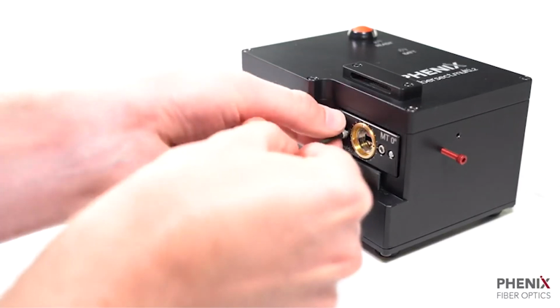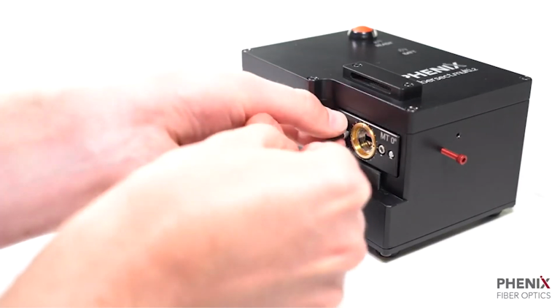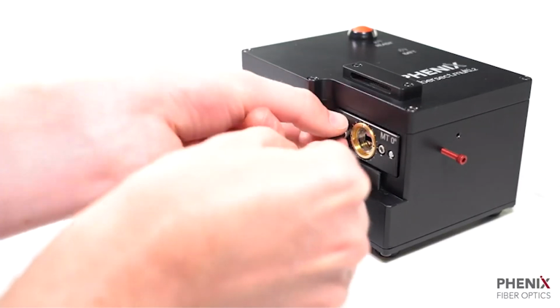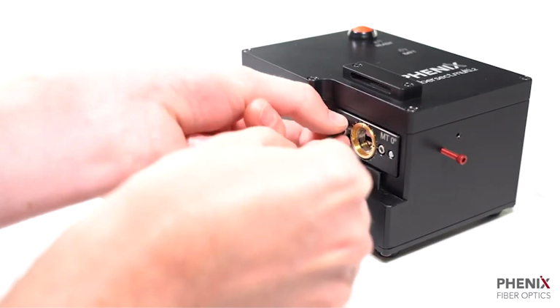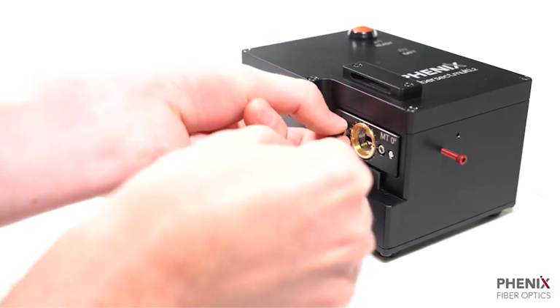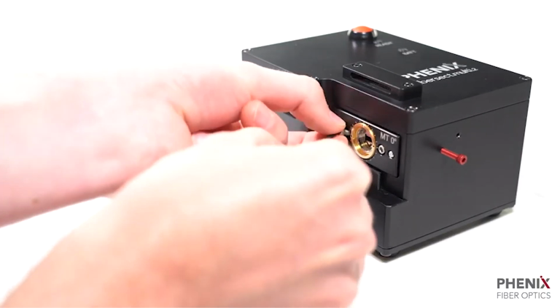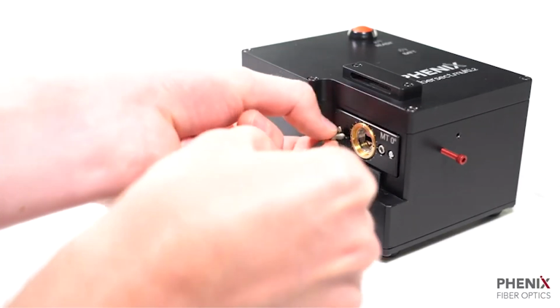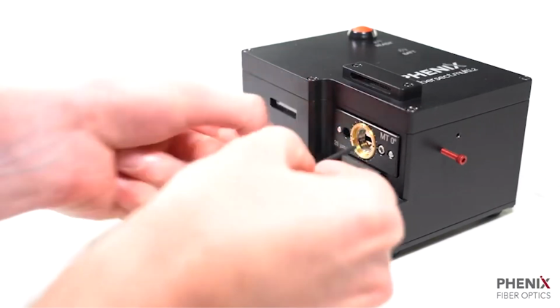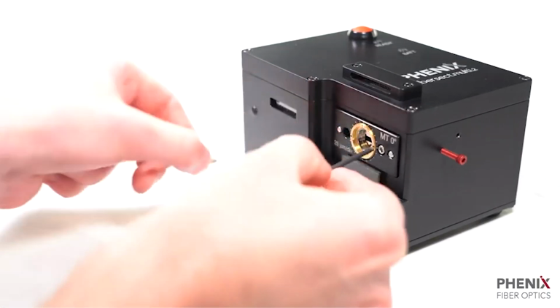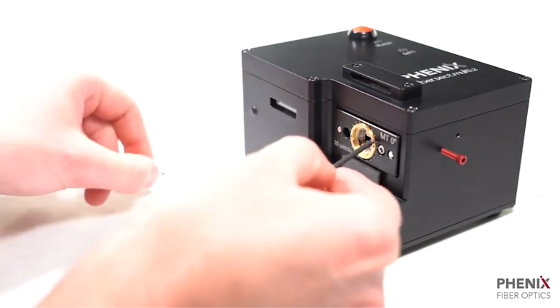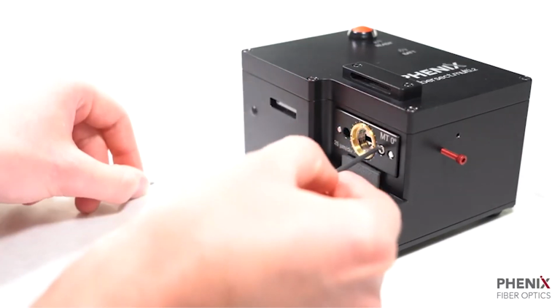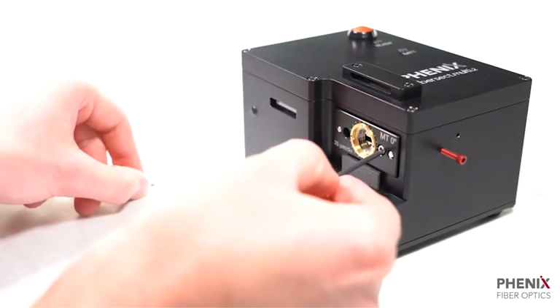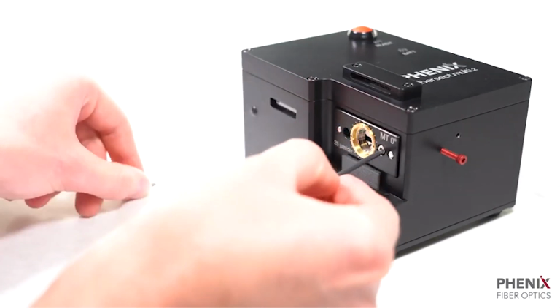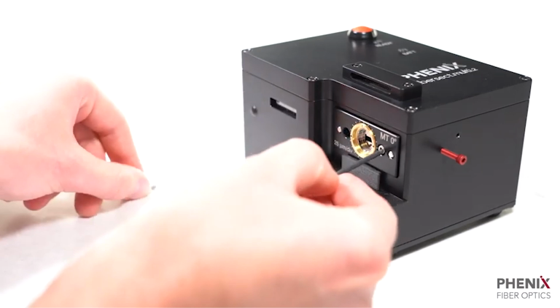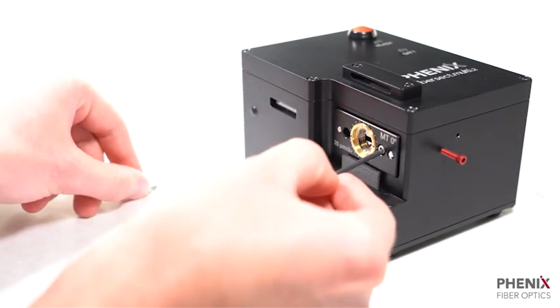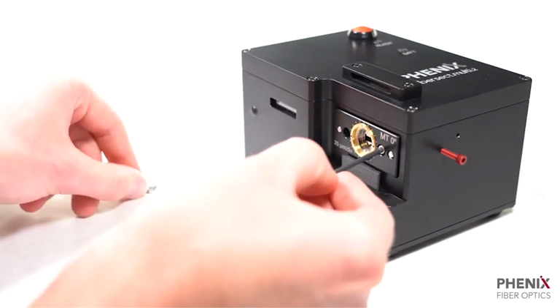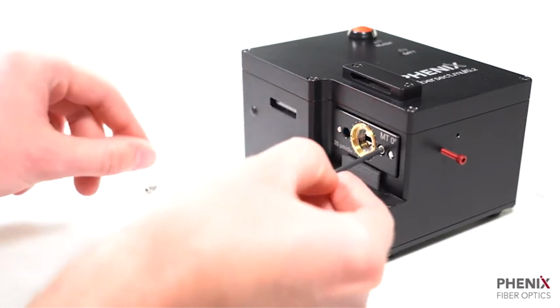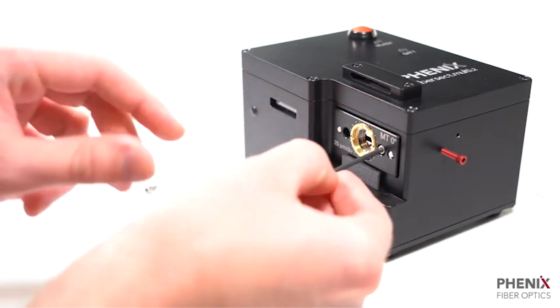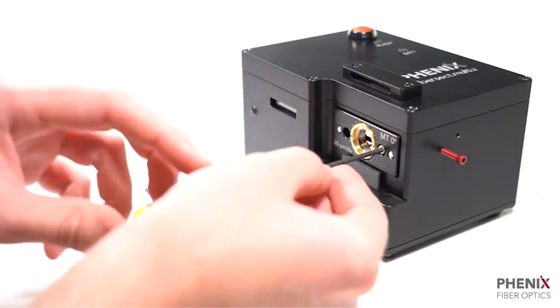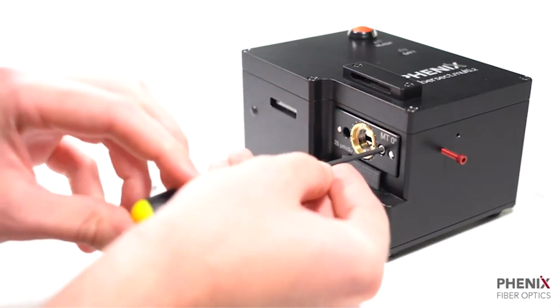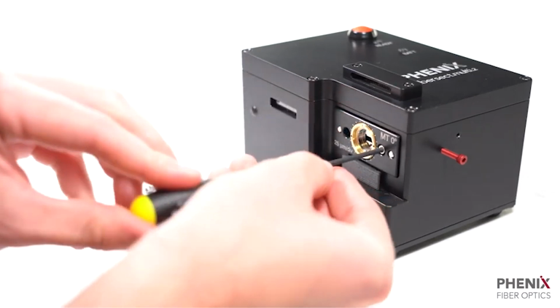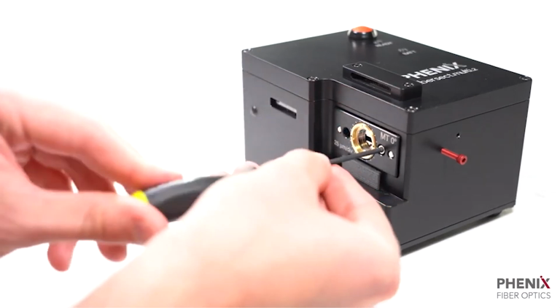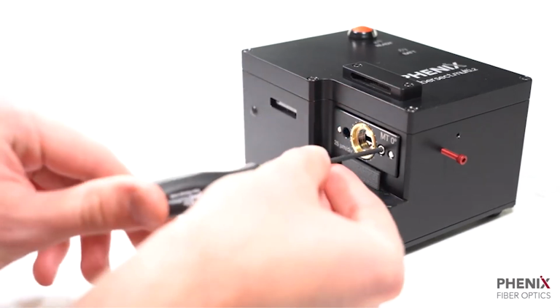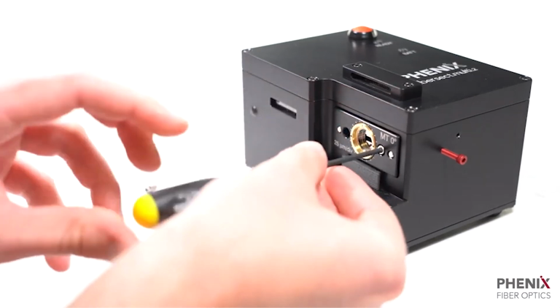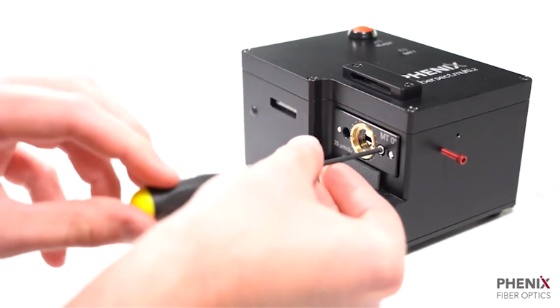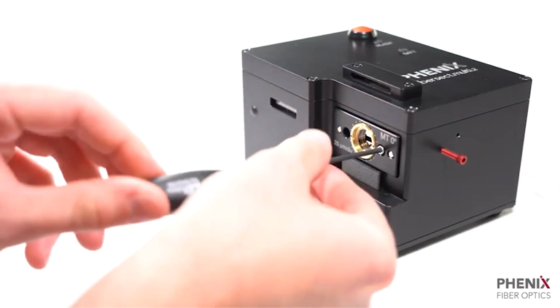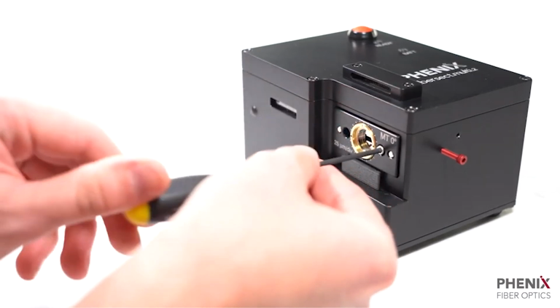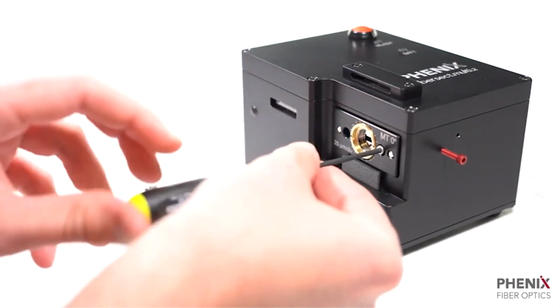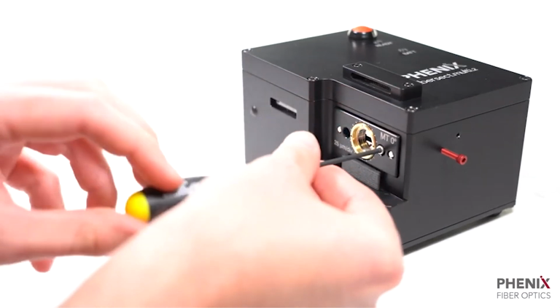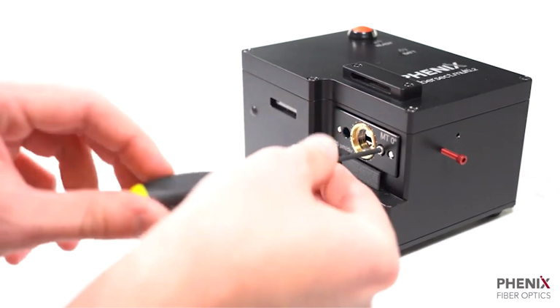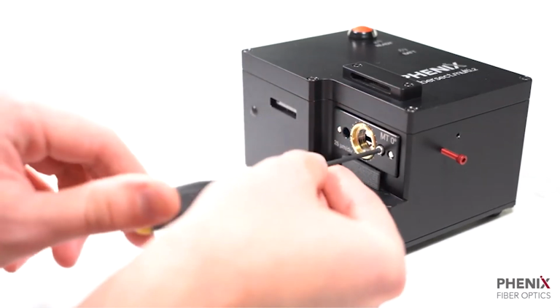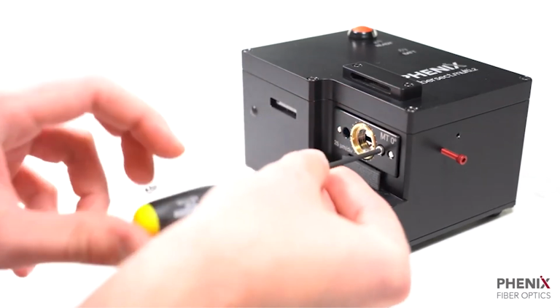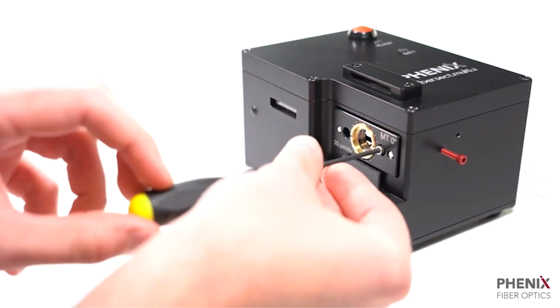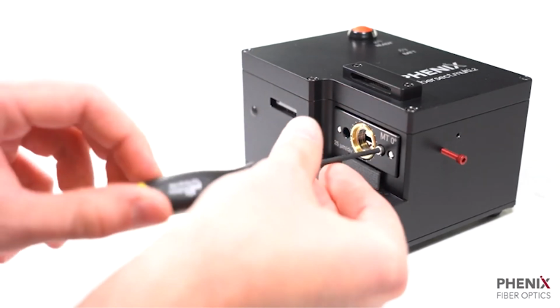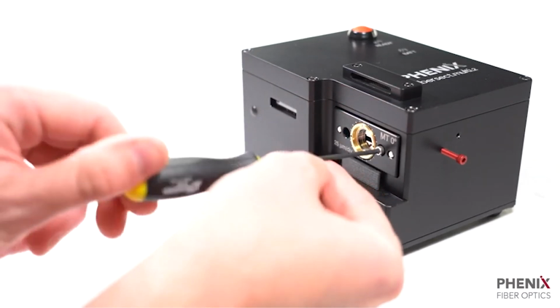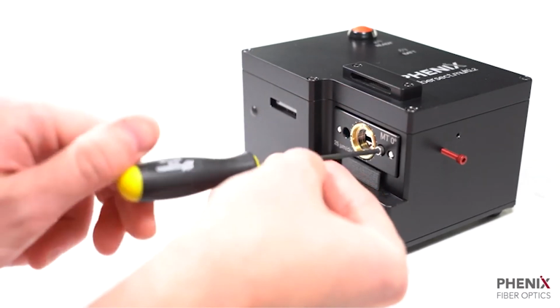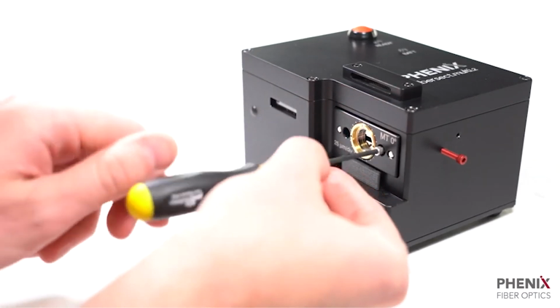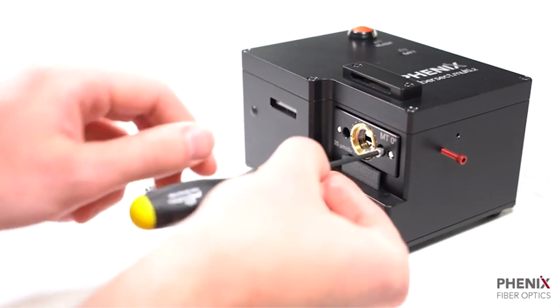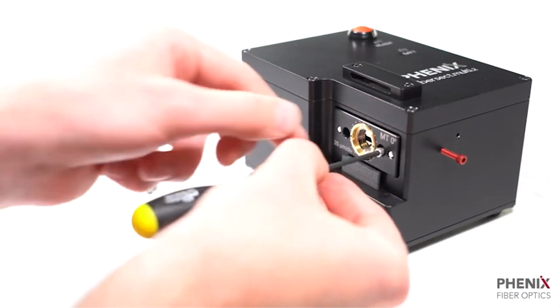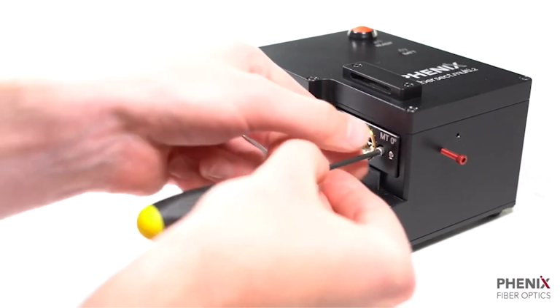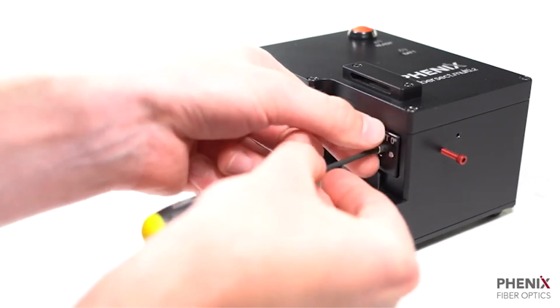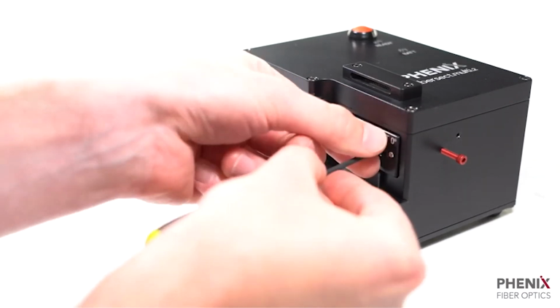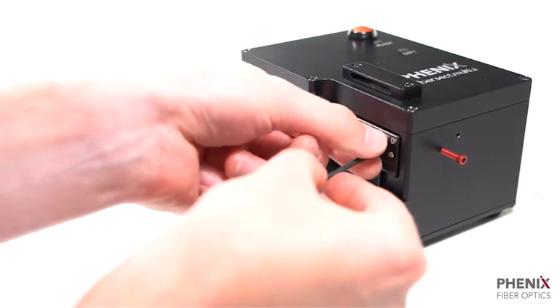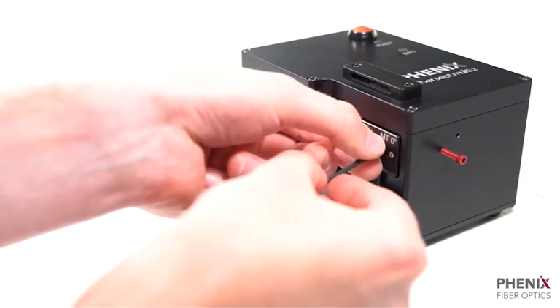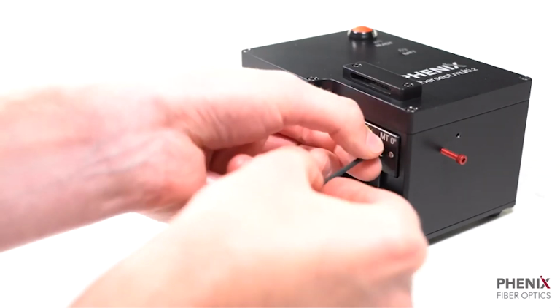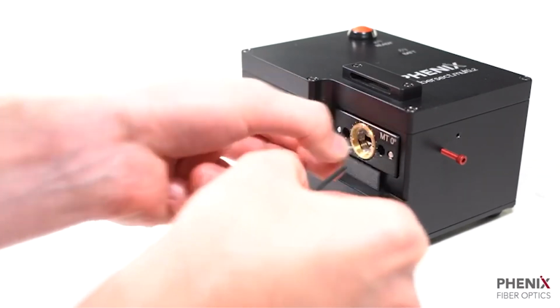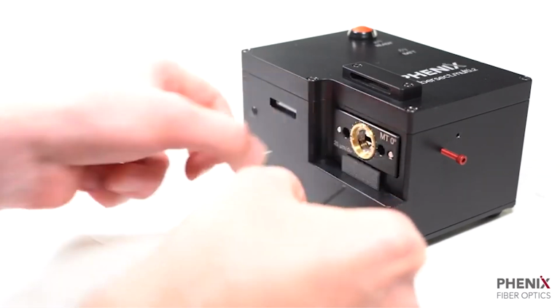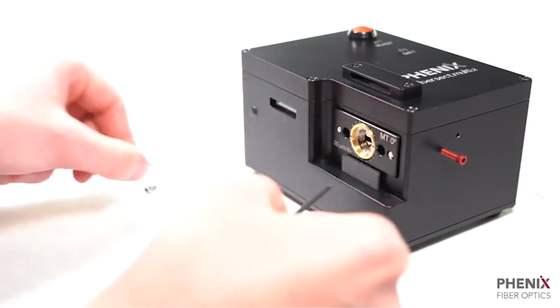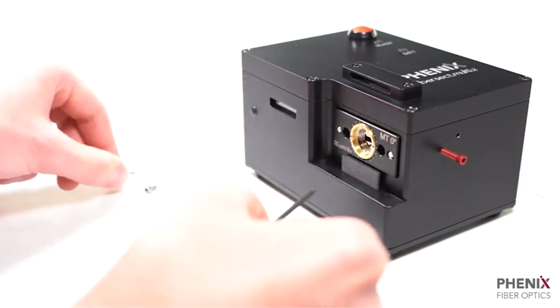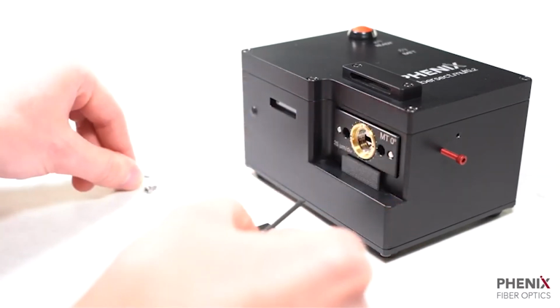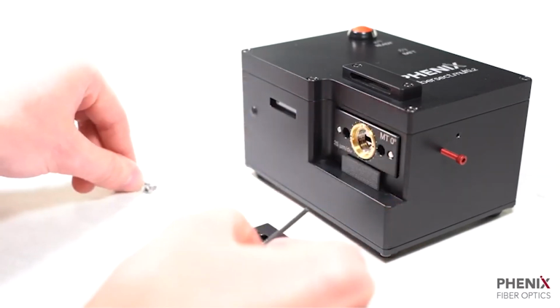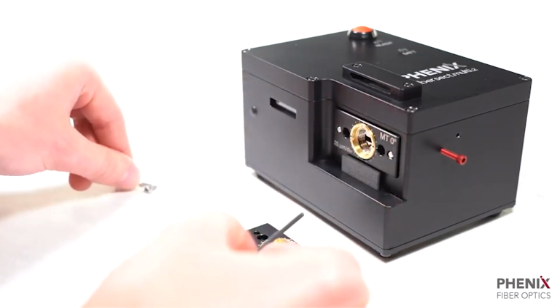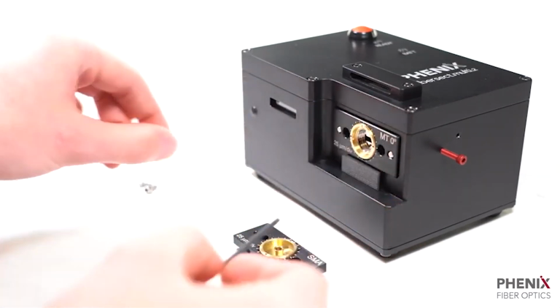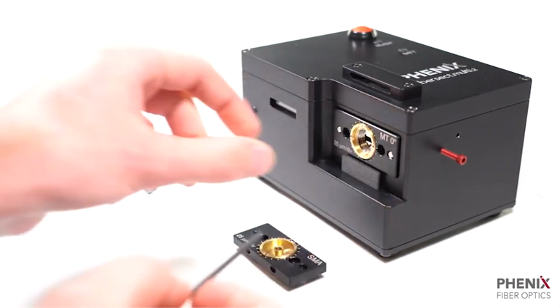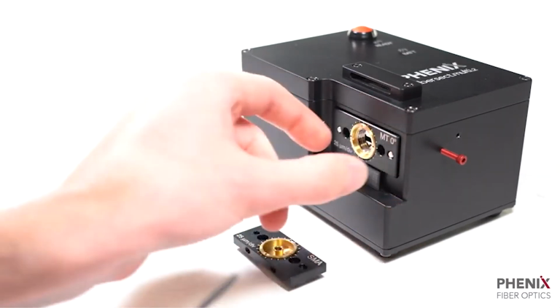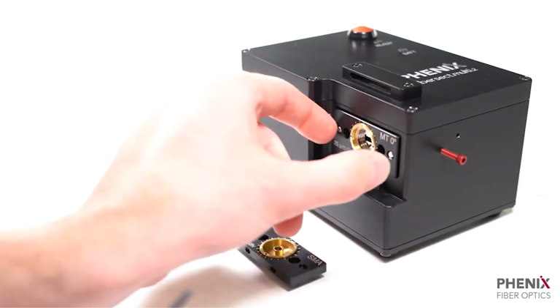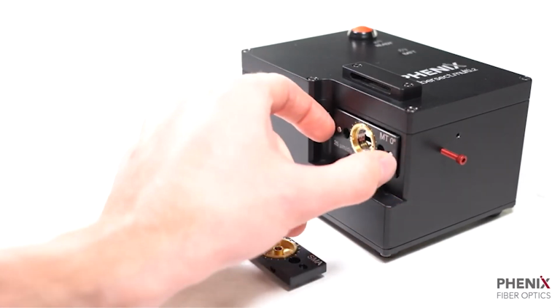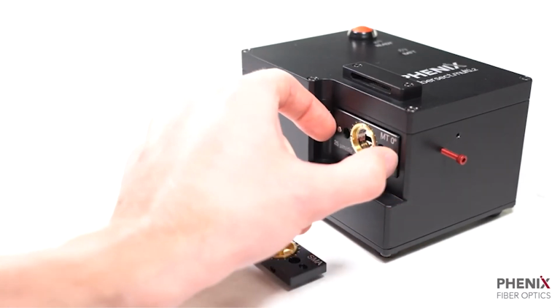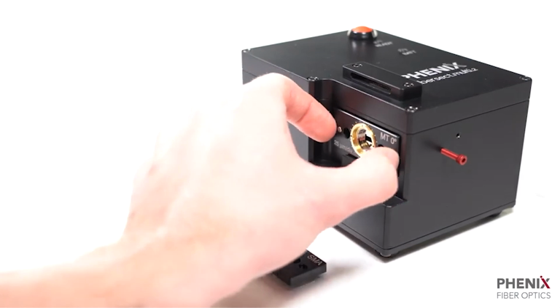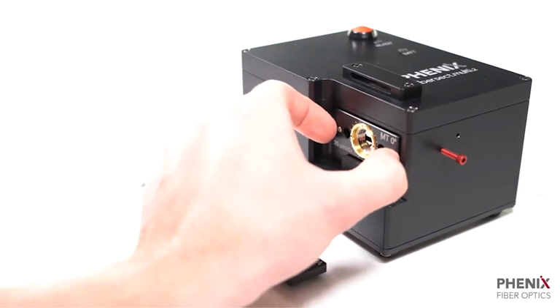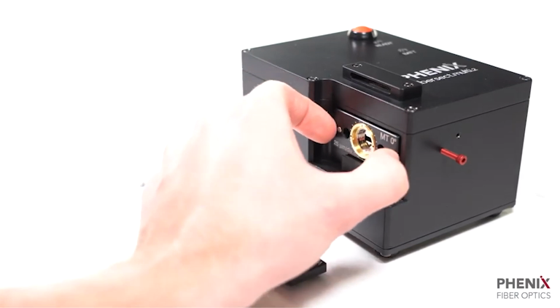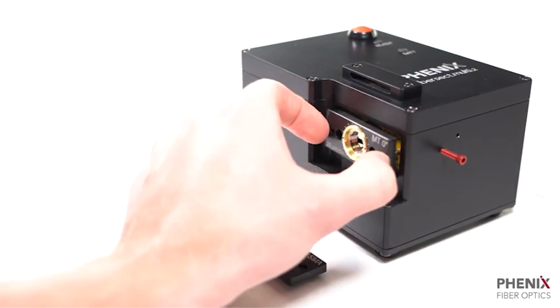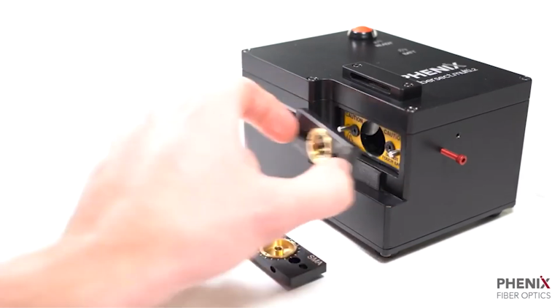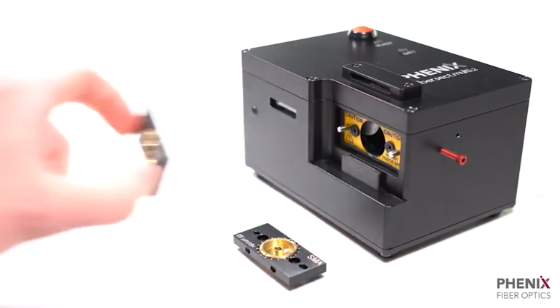Adapter replacement is also very simple. Here I will replace the MT adapter with an SMA adapter and perform another cut.